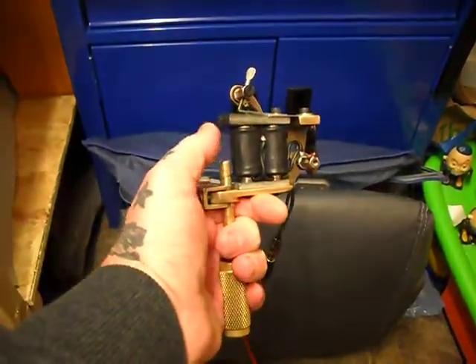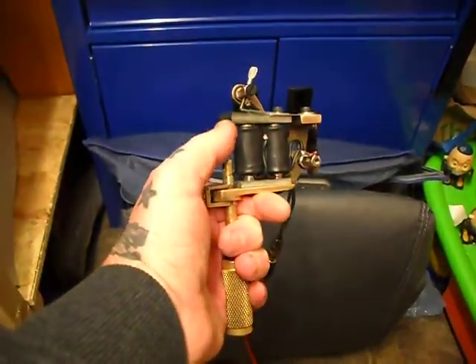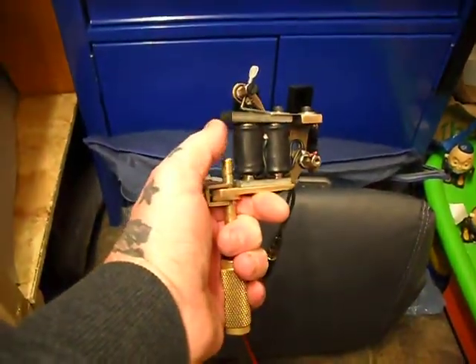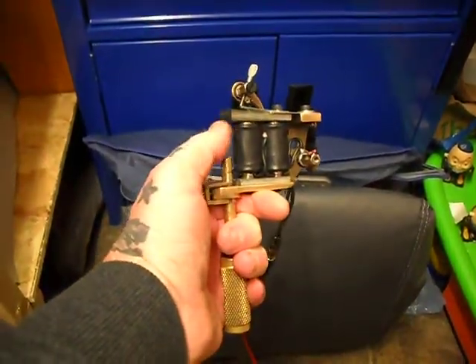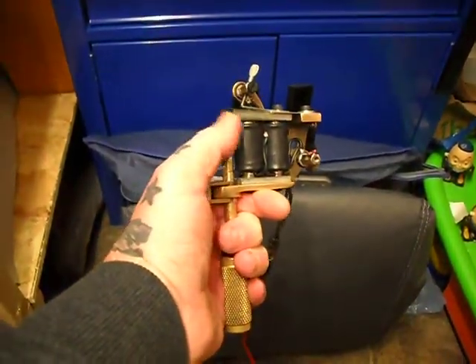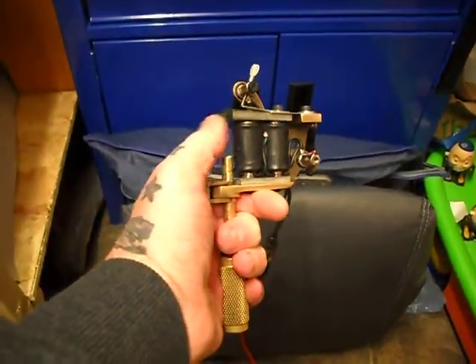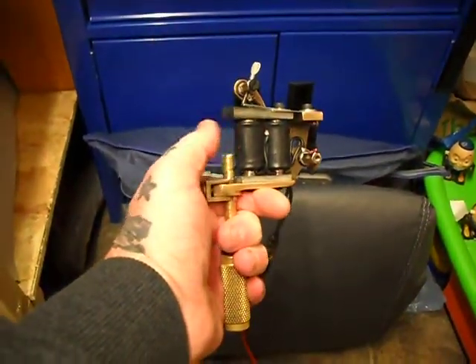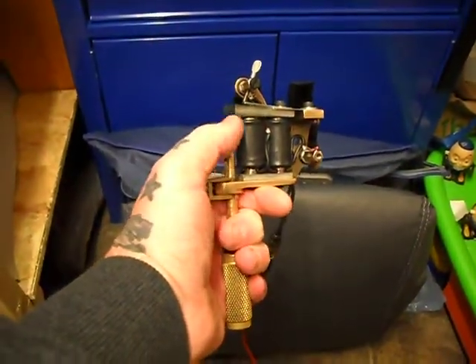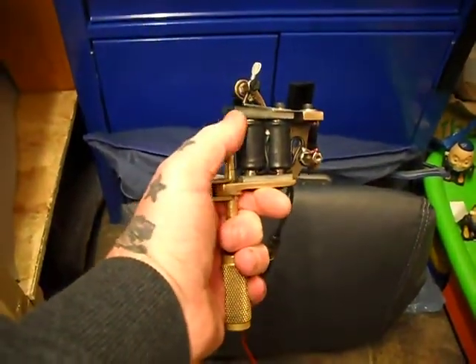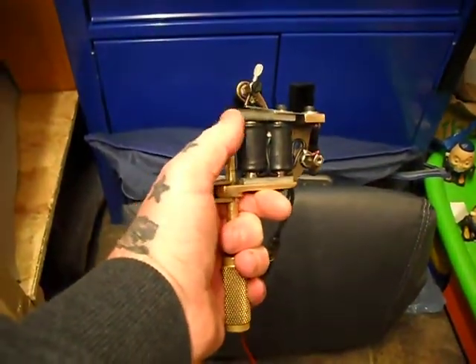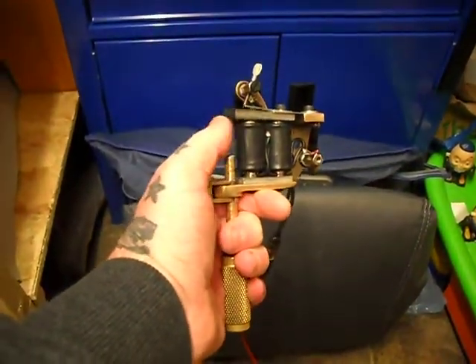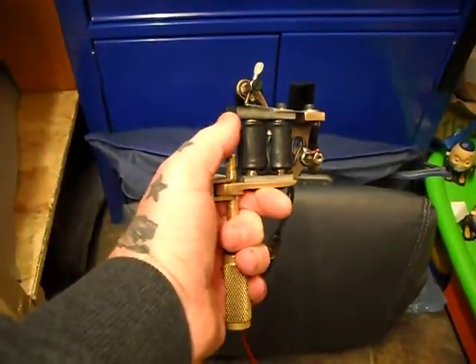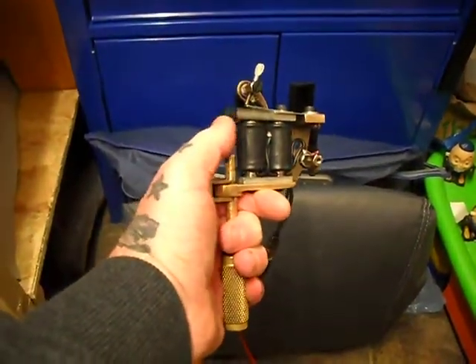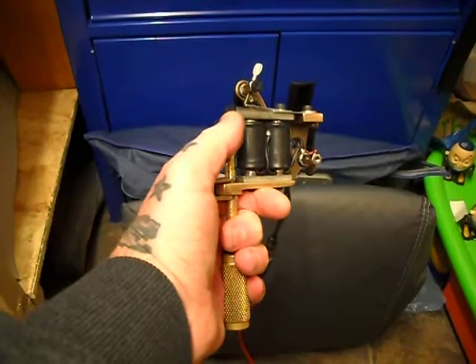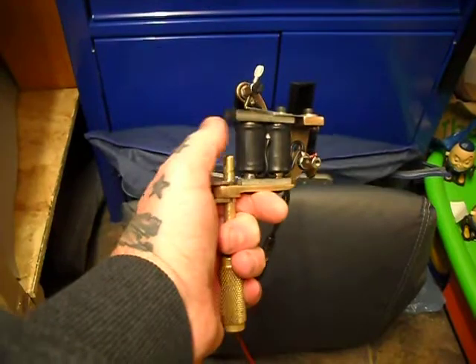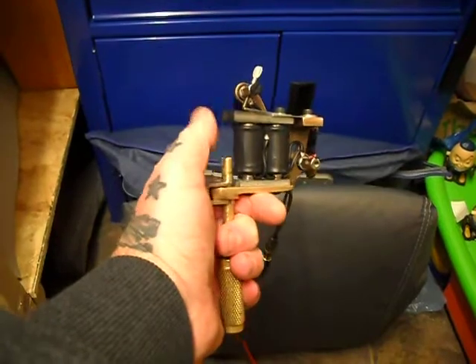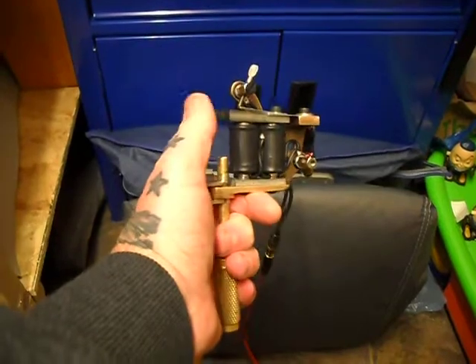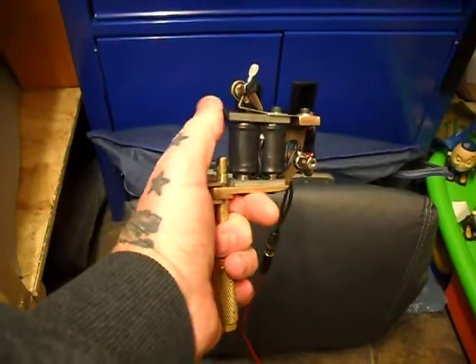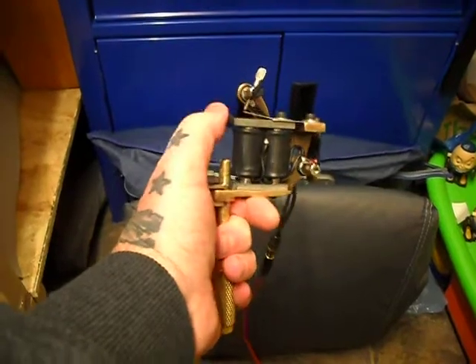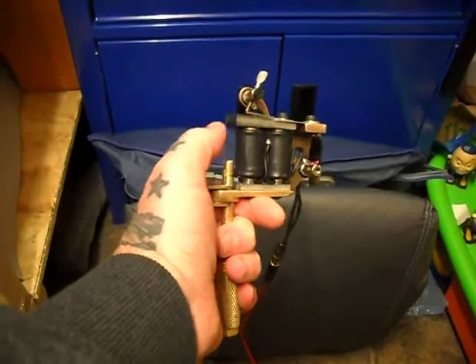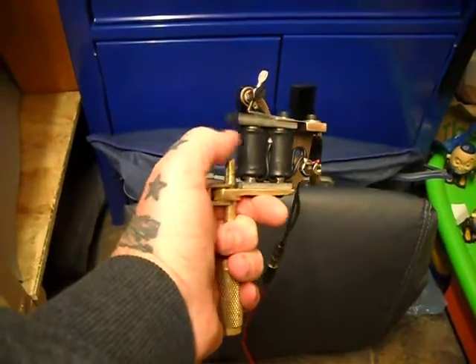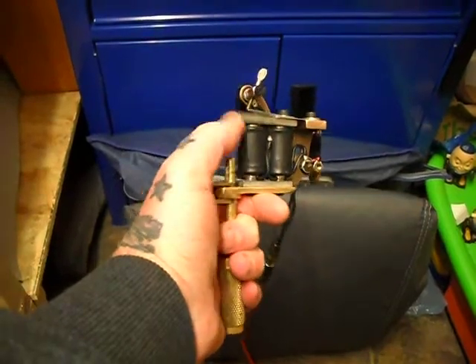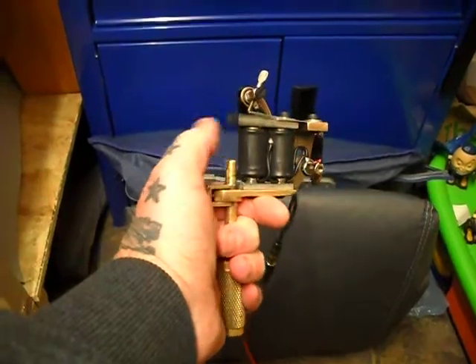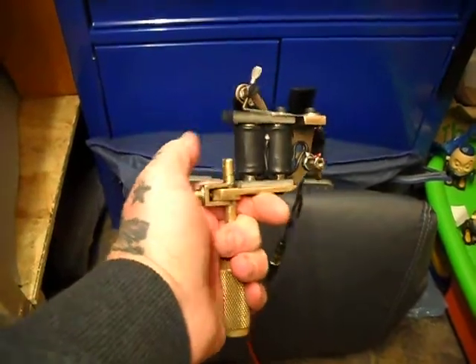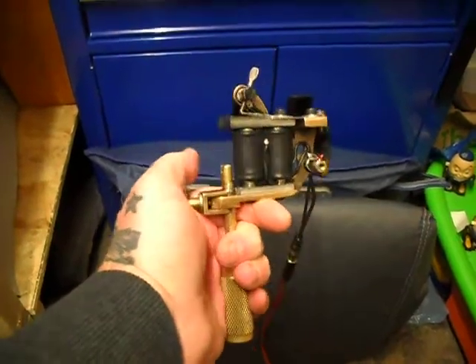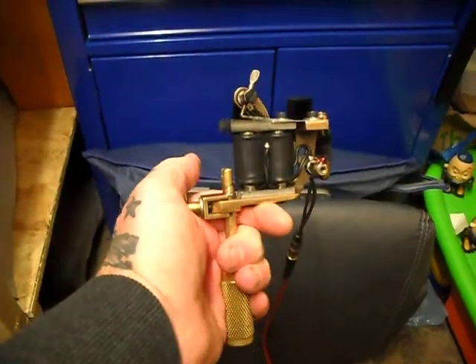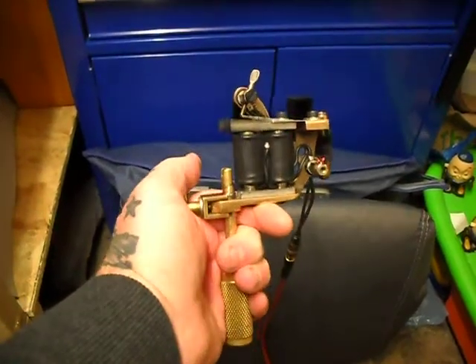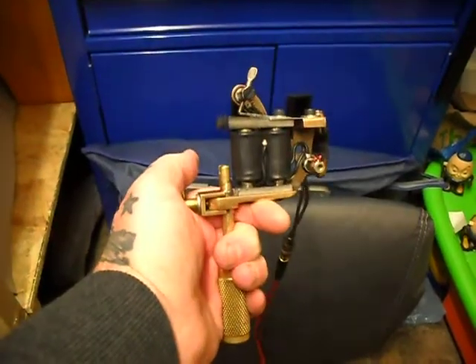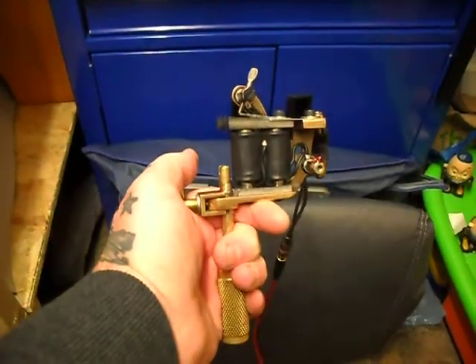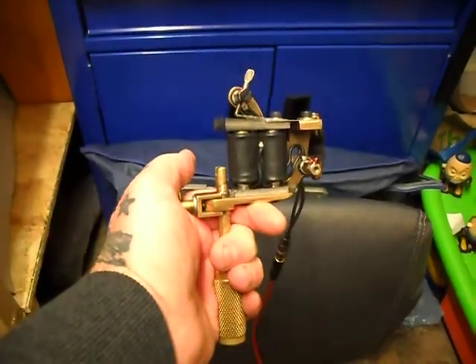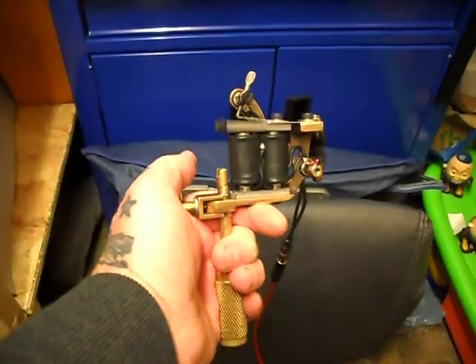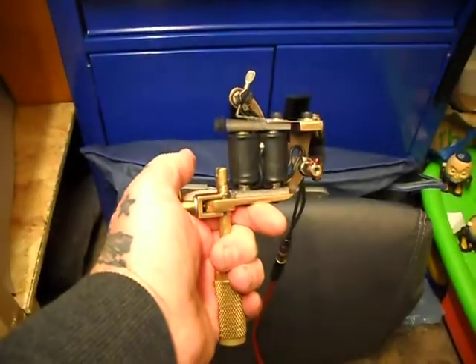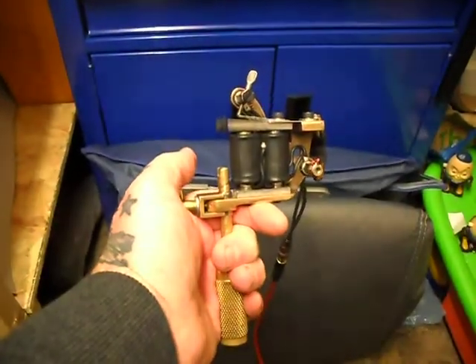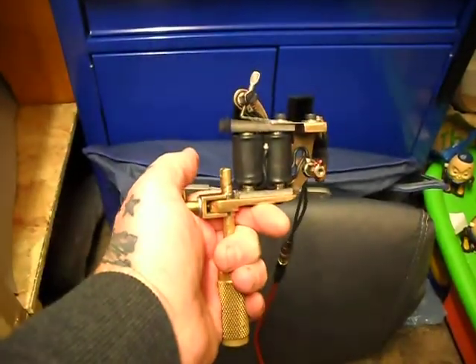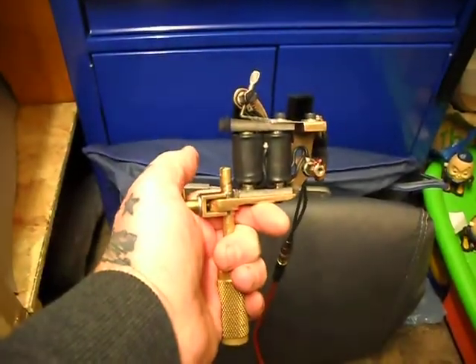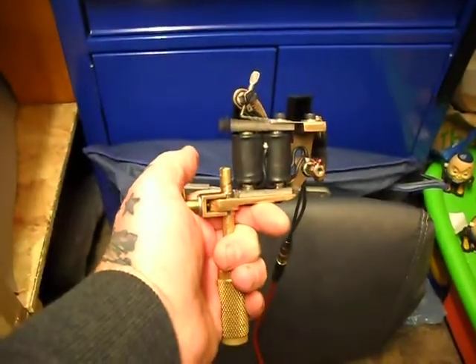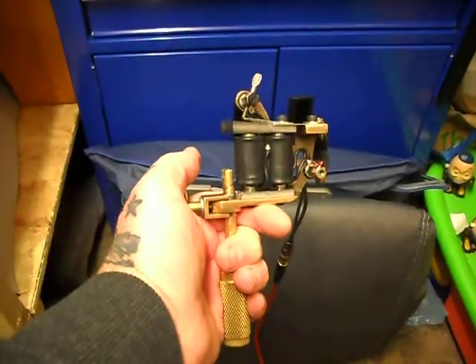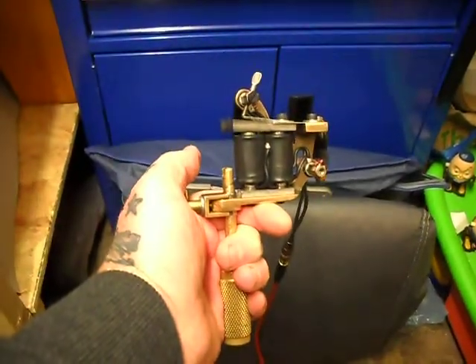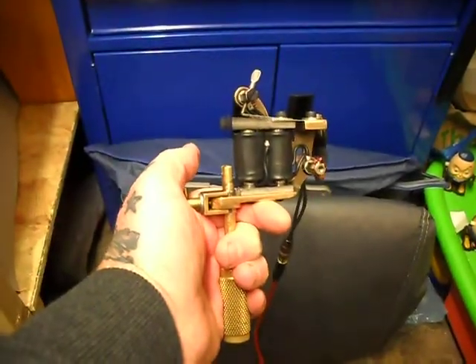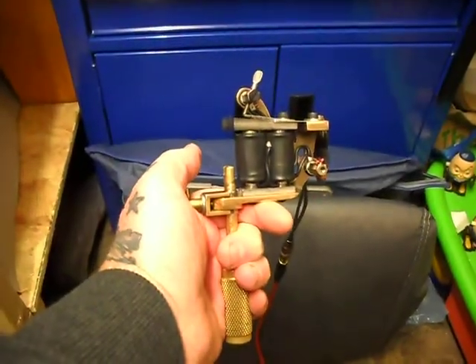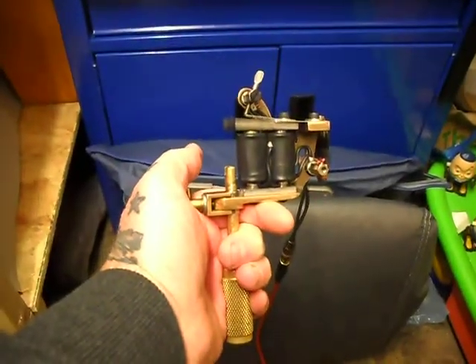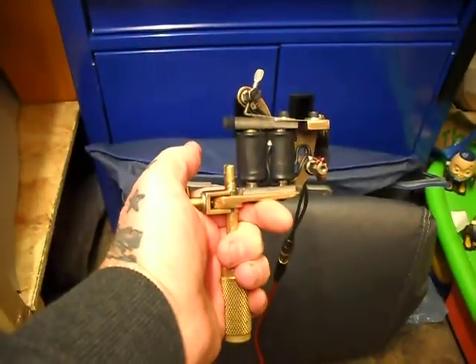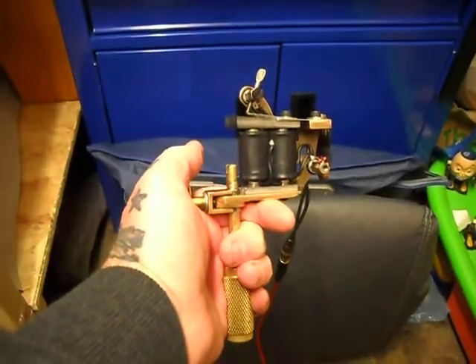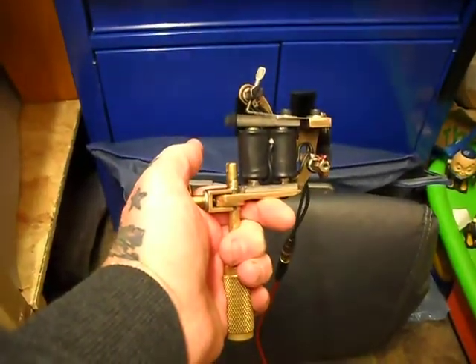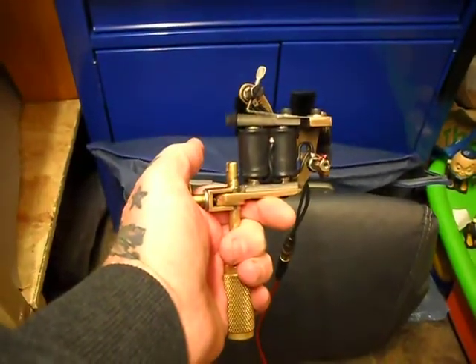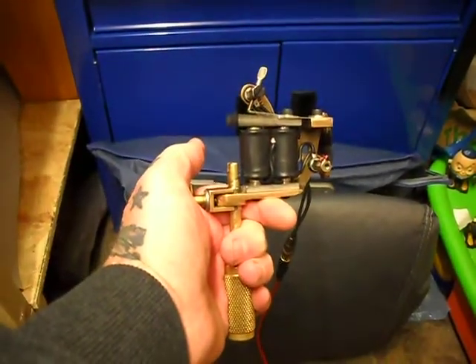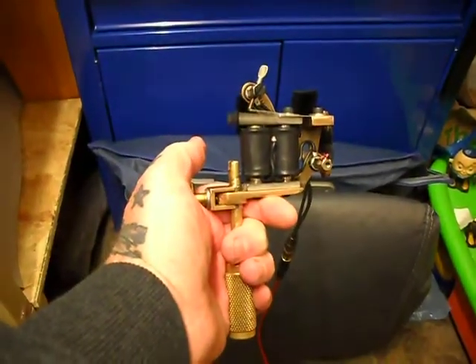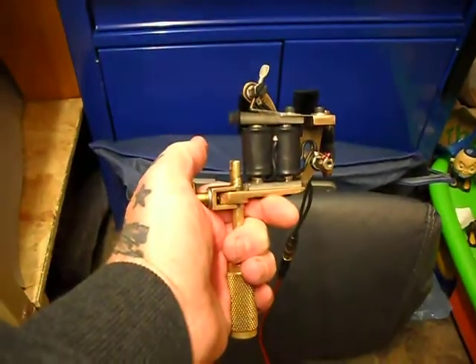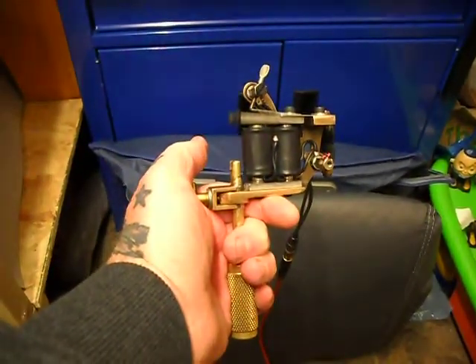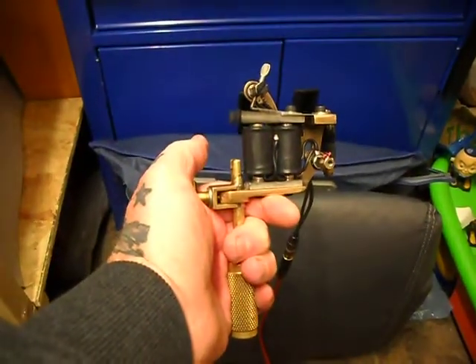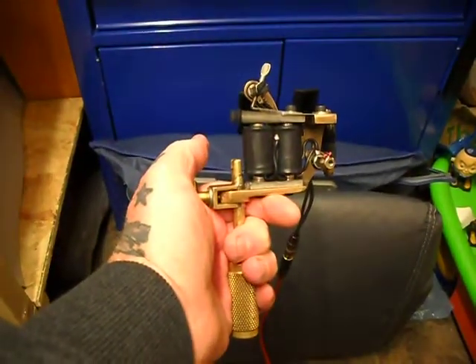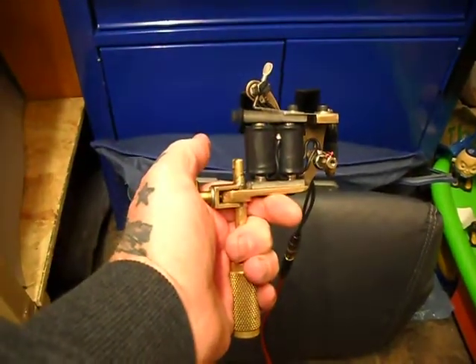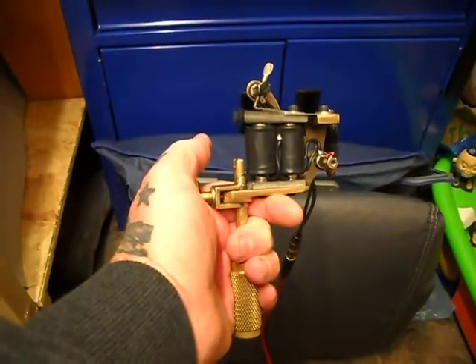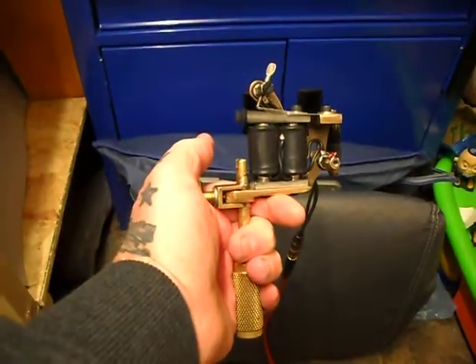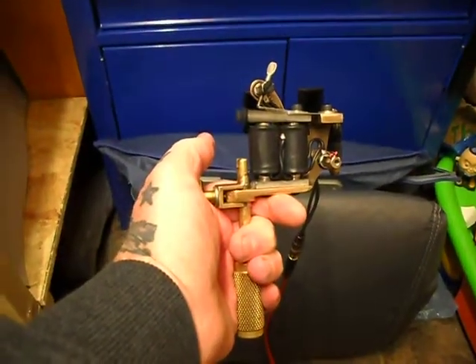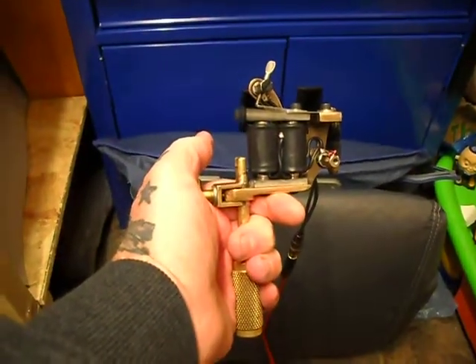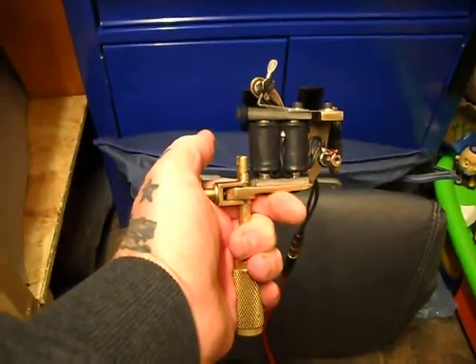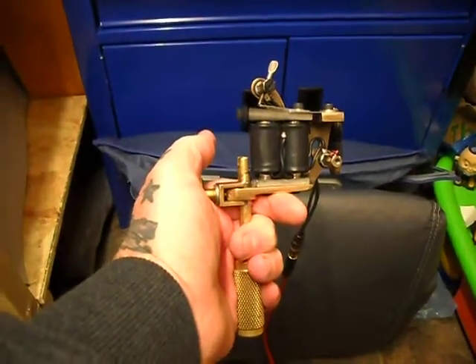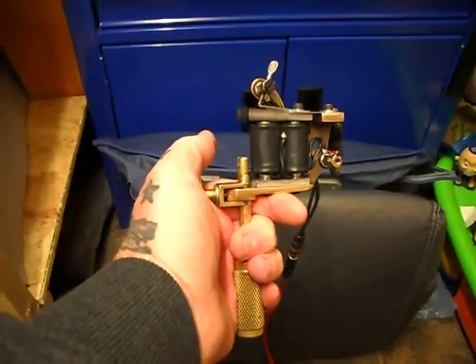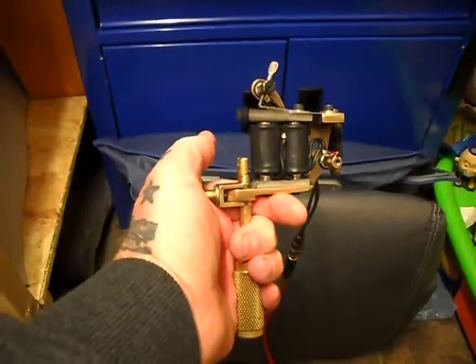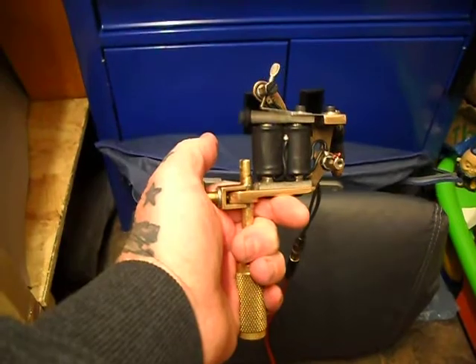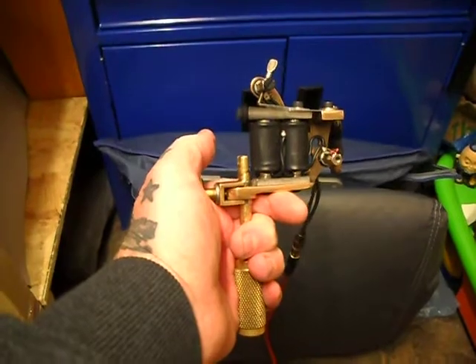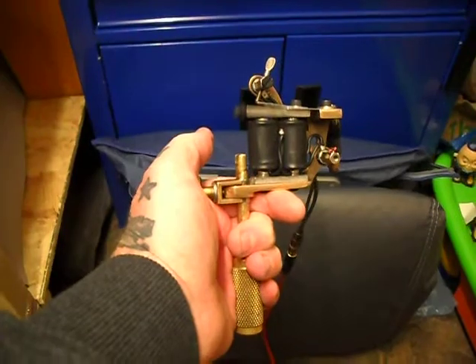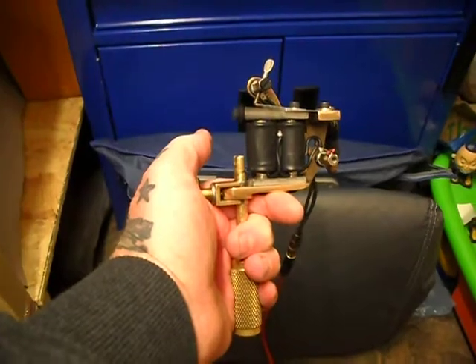I would say it's a medium hit. Obviously you can increase your force of hit — you just increase your volts. Same on both machines.